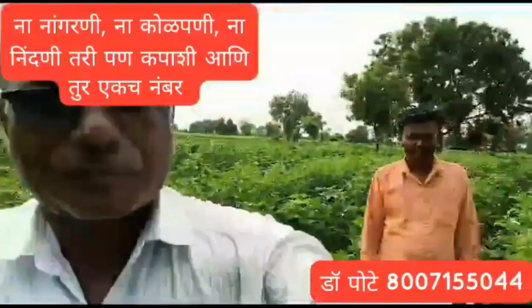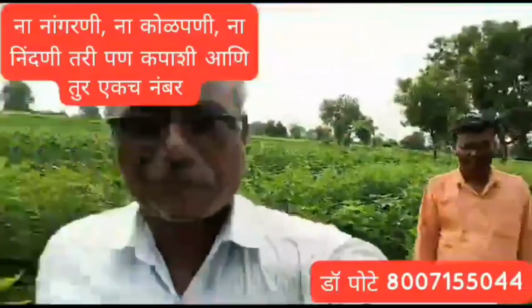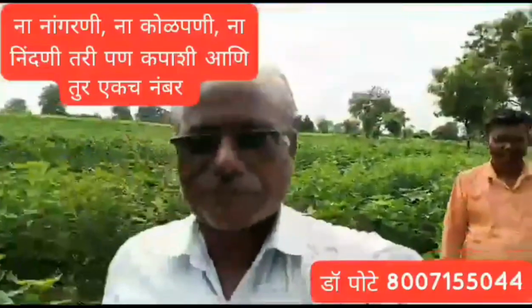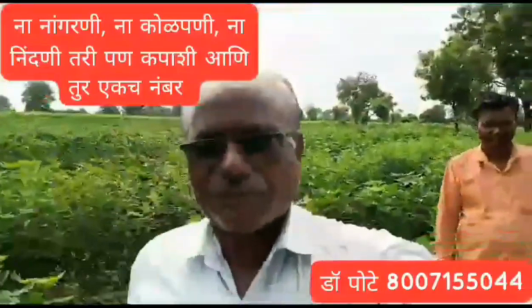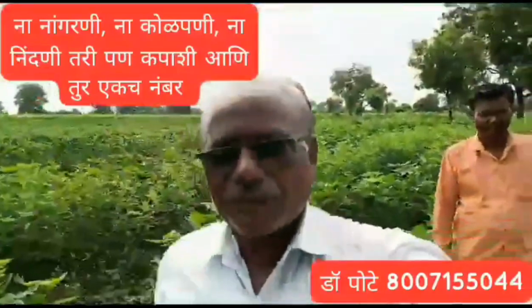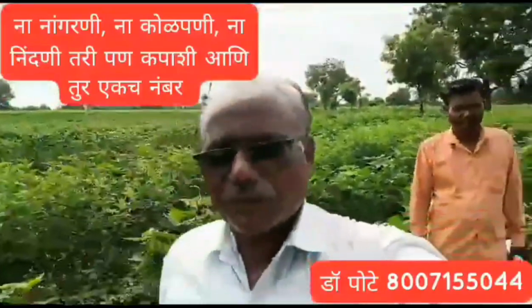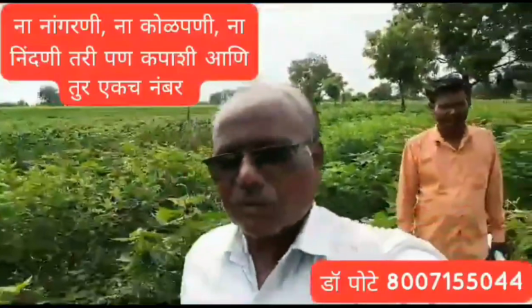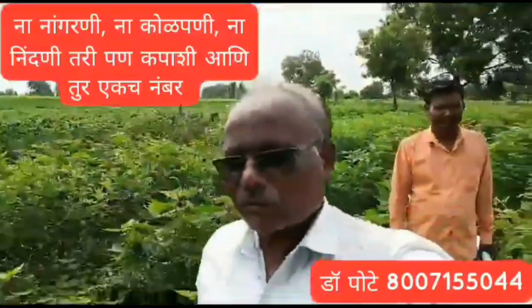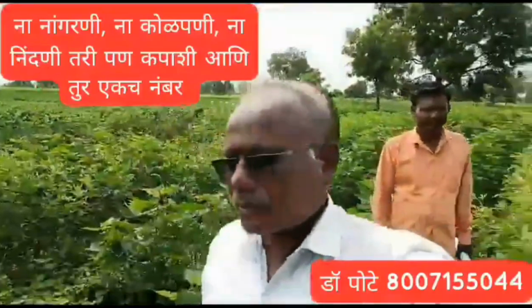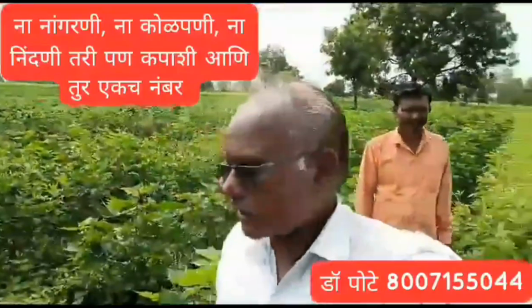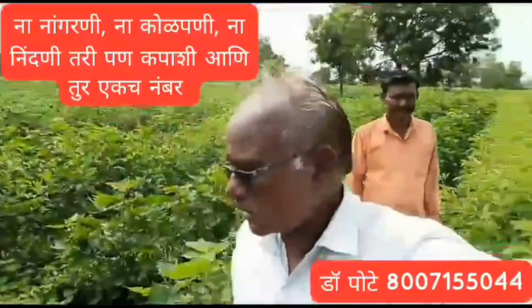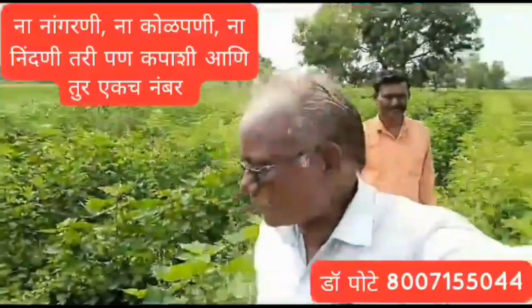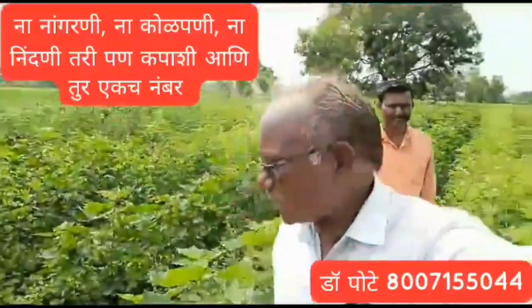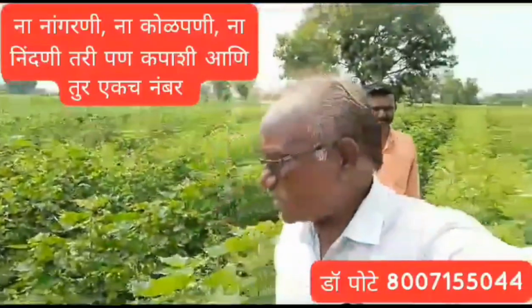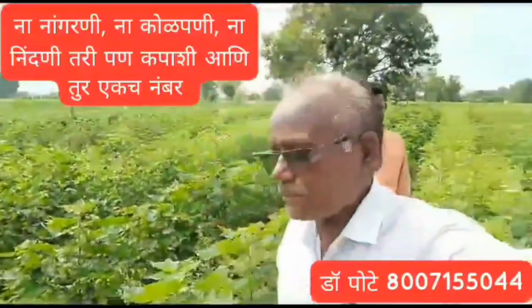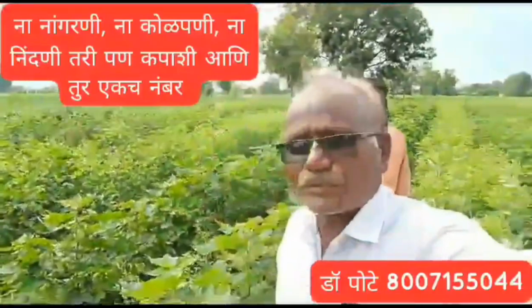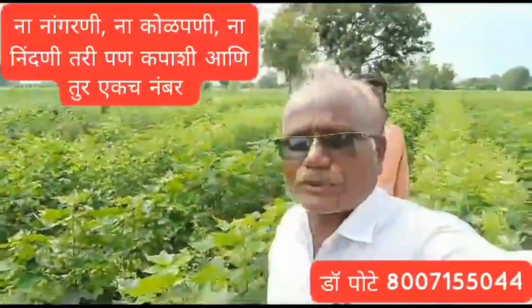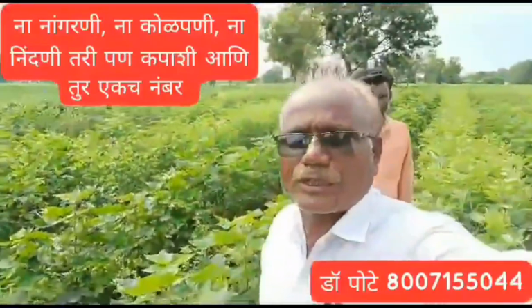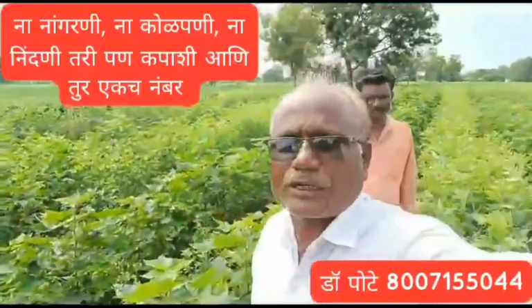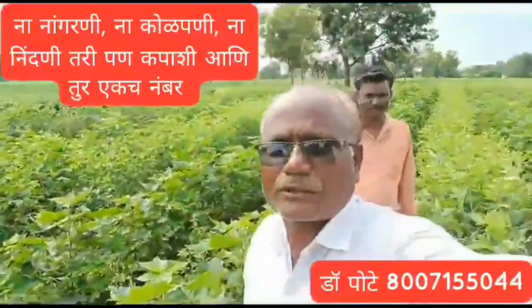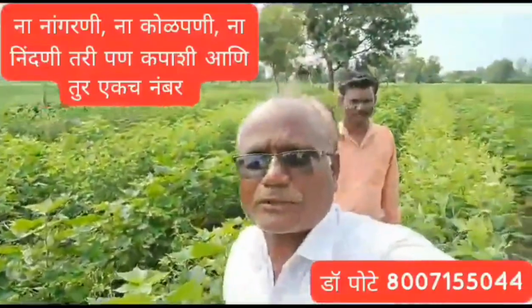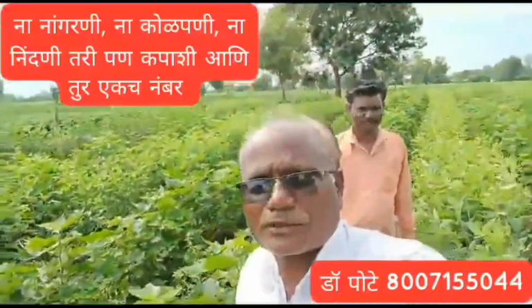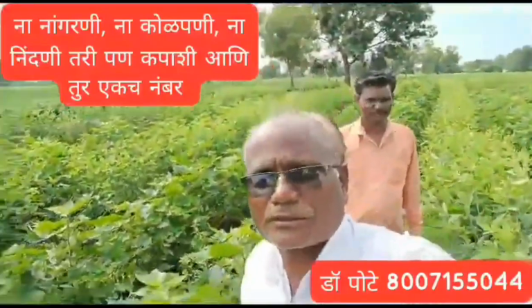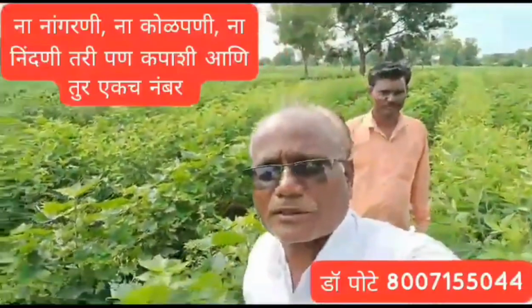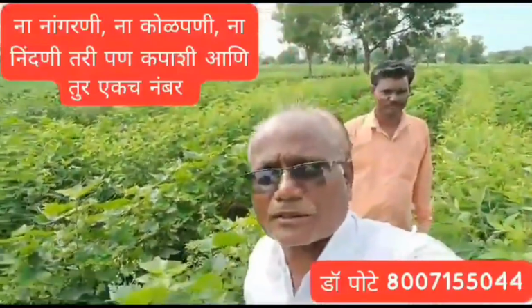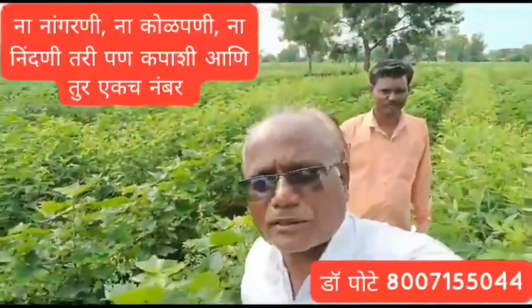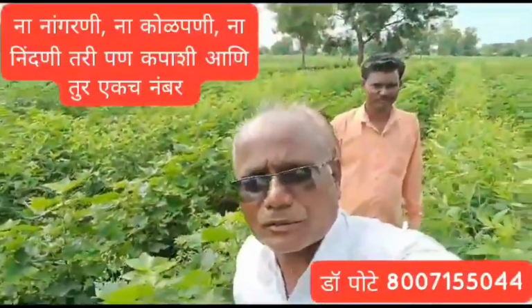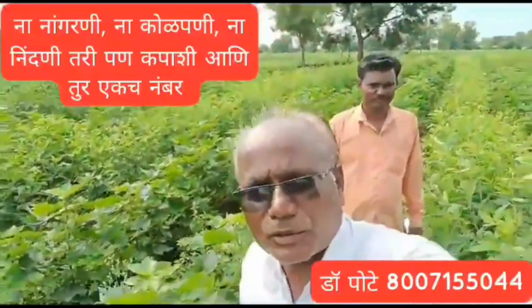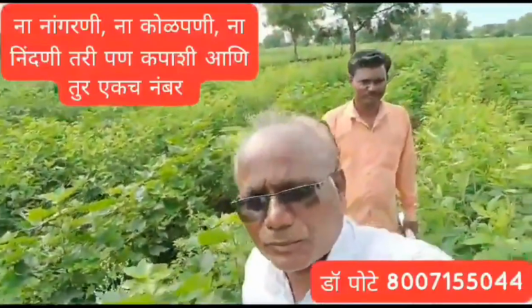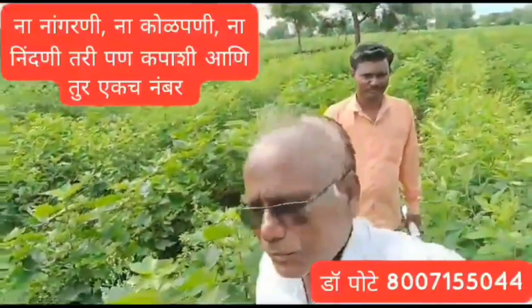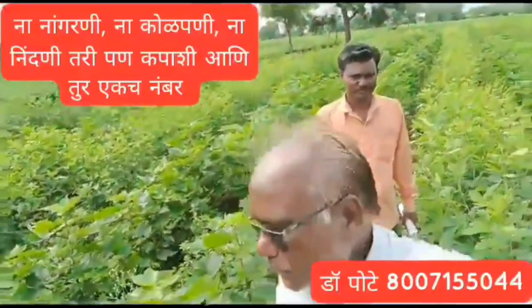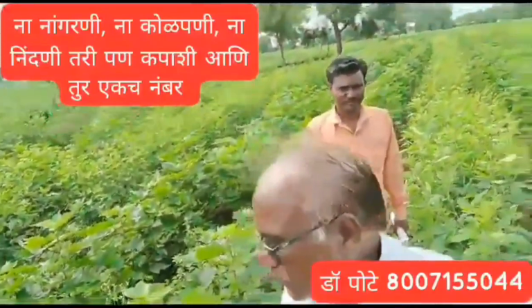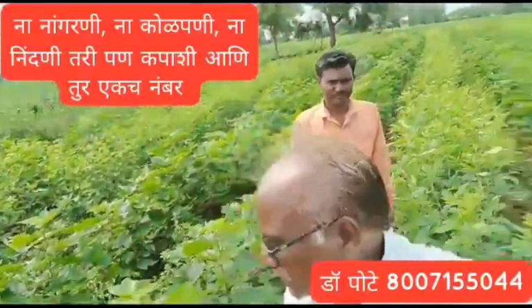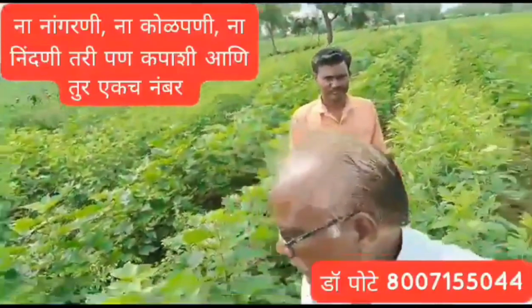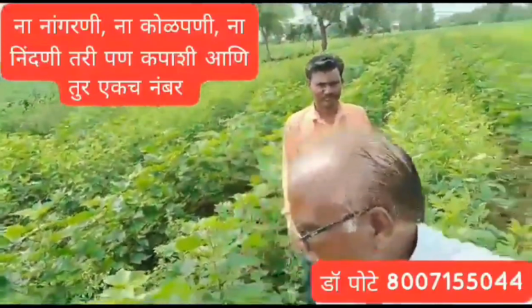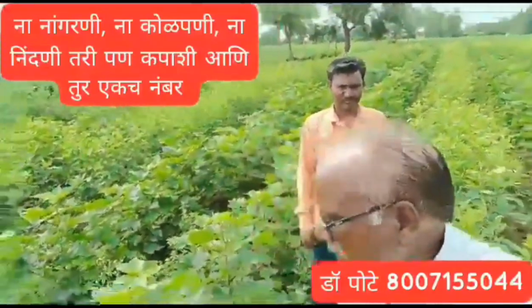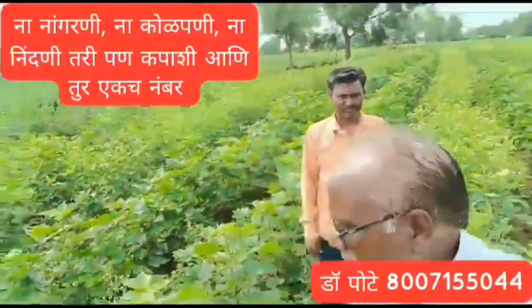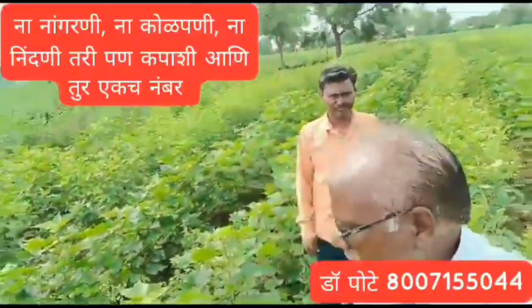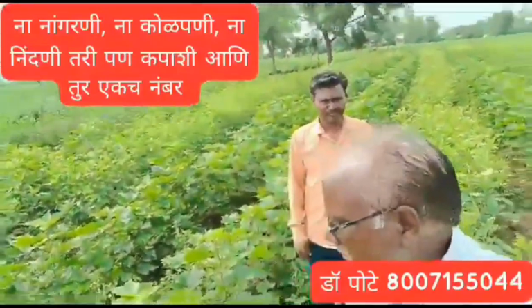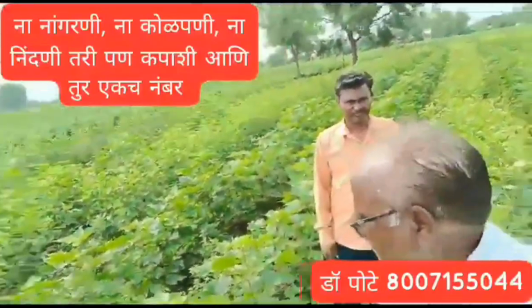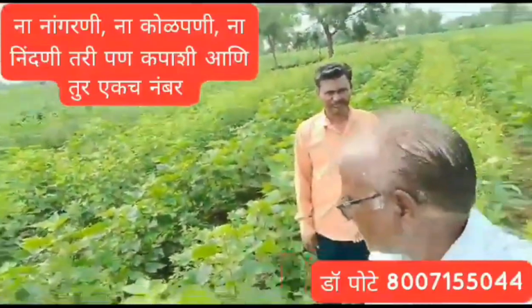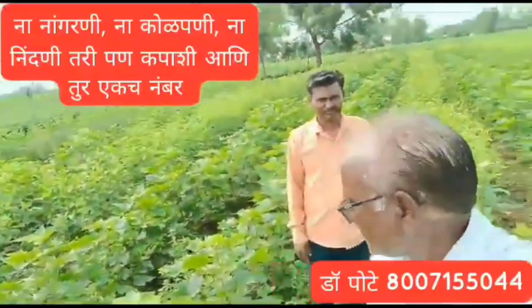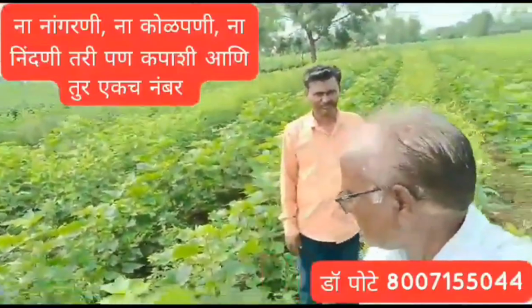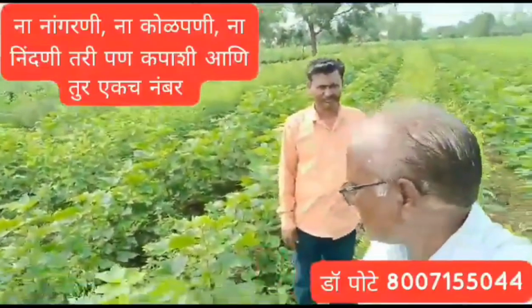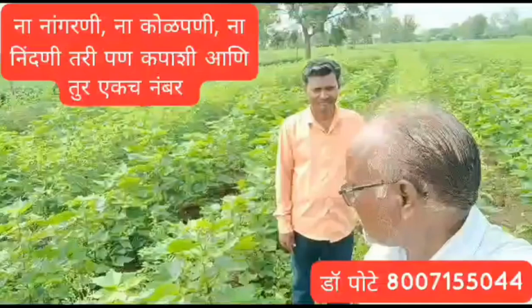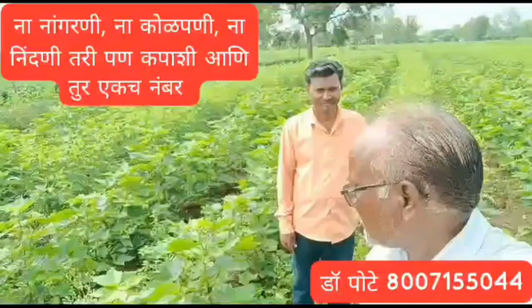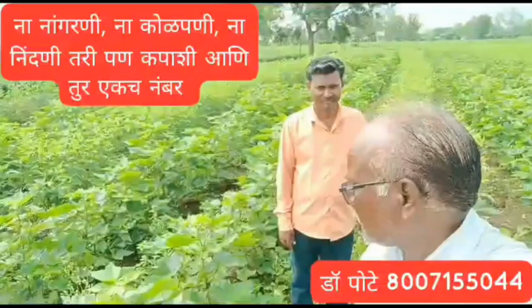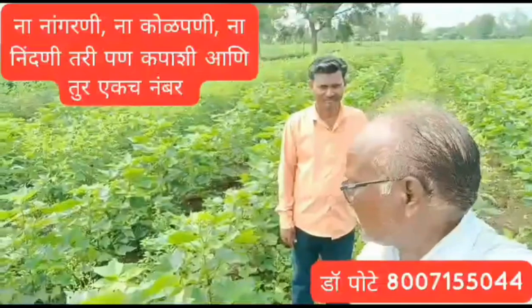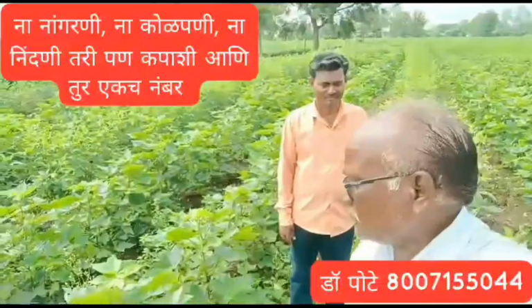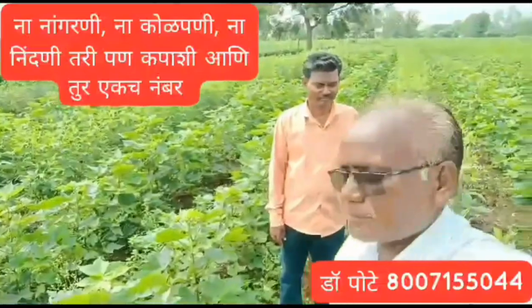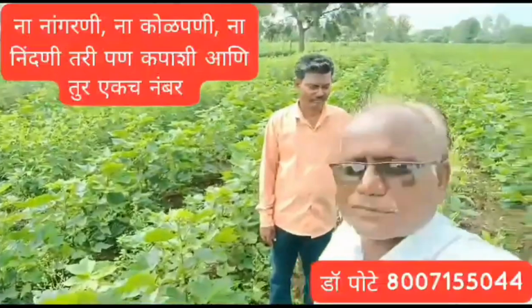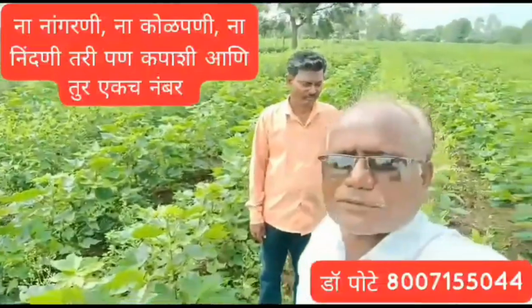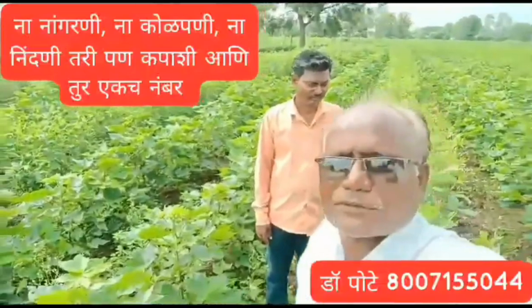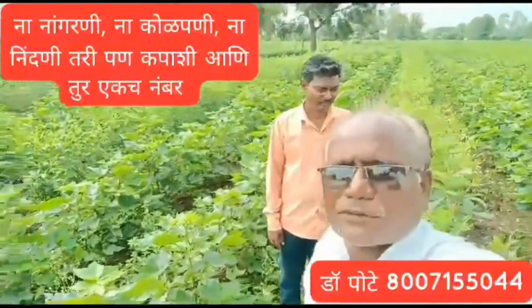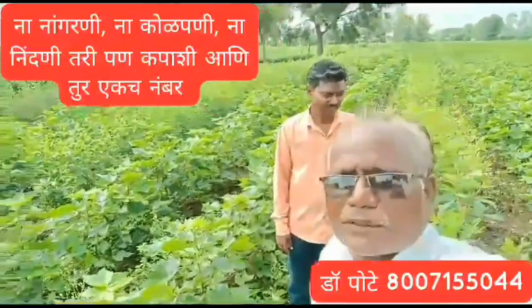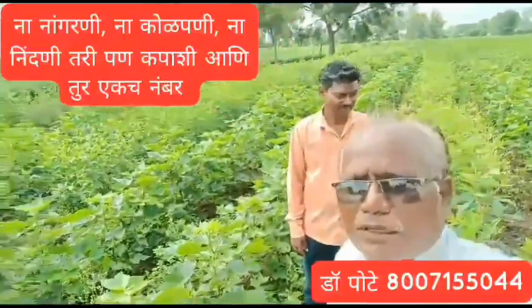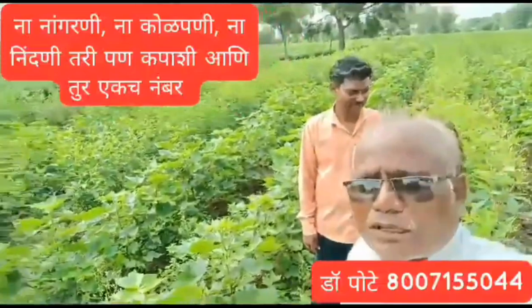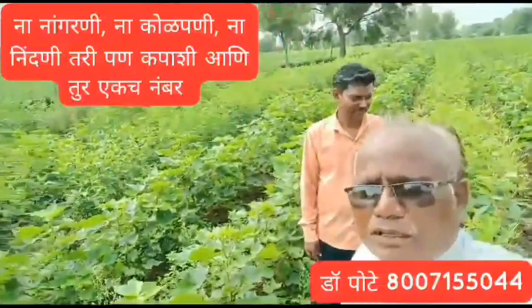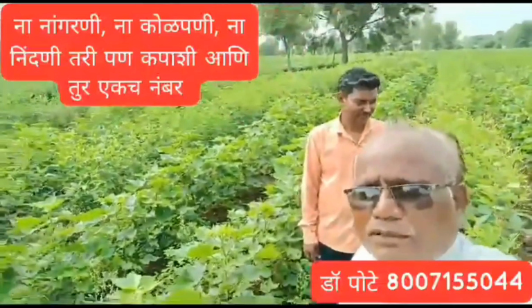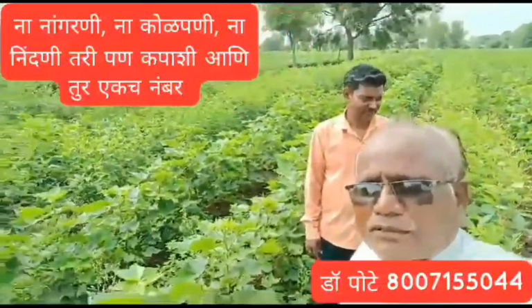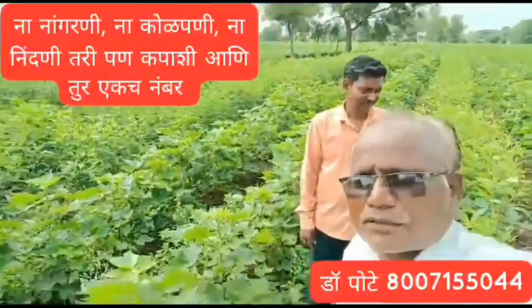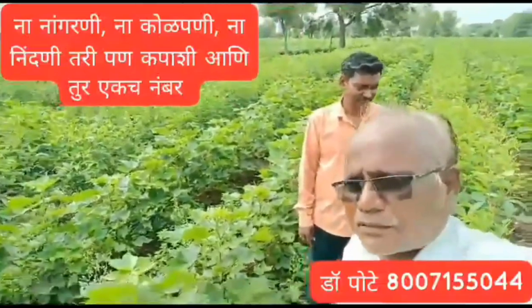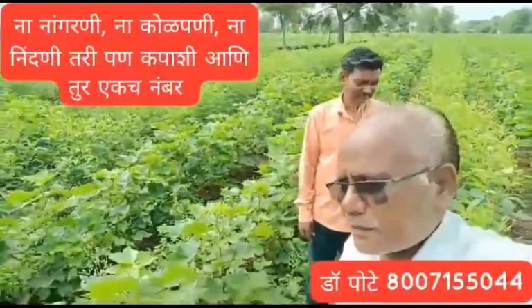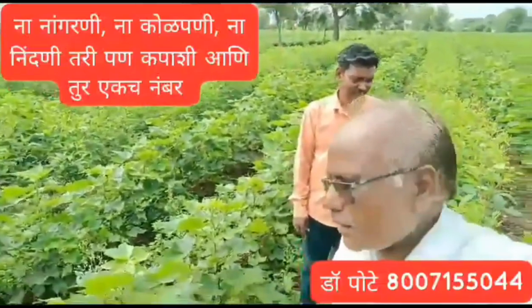Namaskar, I am Dr. Ganesh Patil Pote from Varsala, Taluka Bhokardhan, District Jalna, Maharashtra.